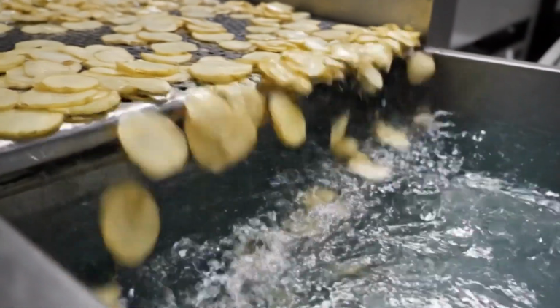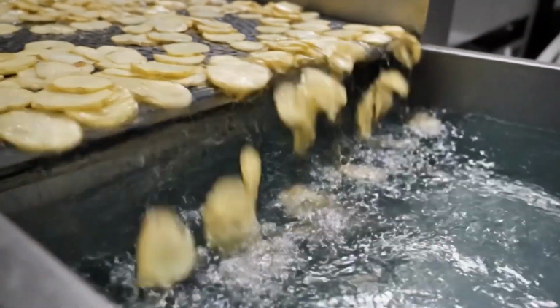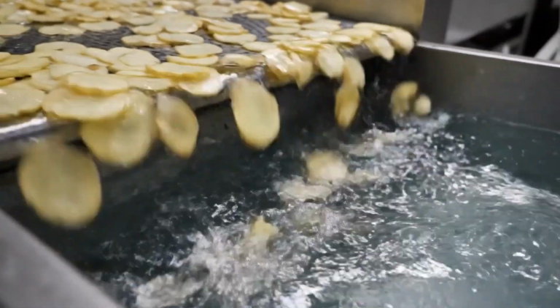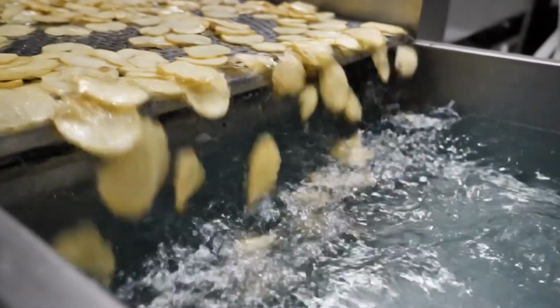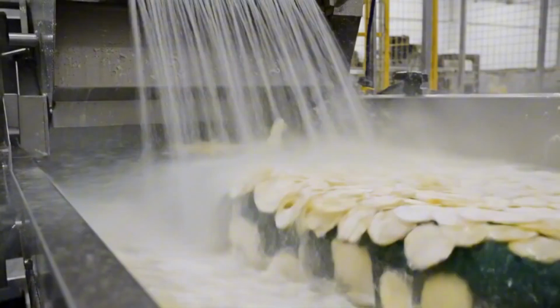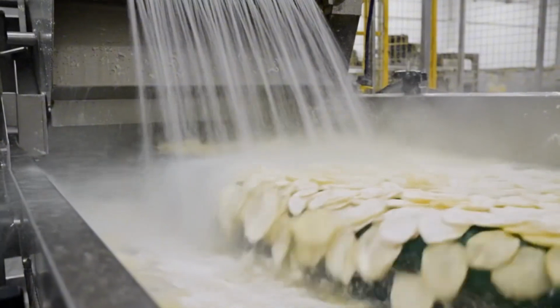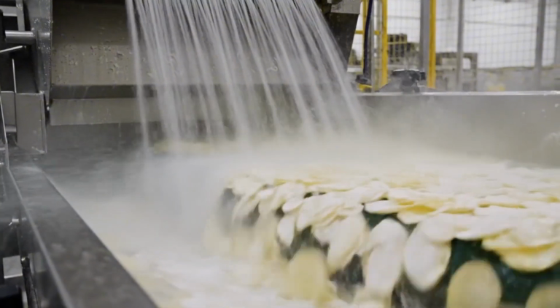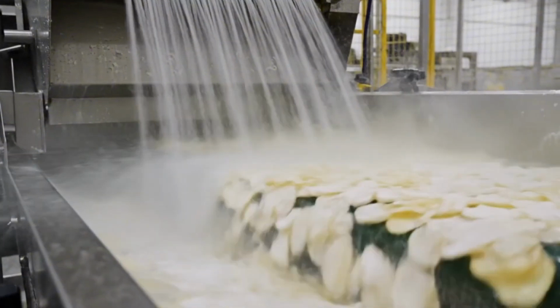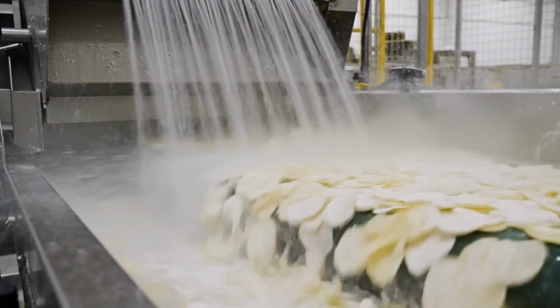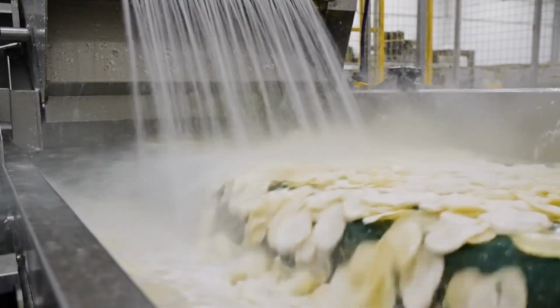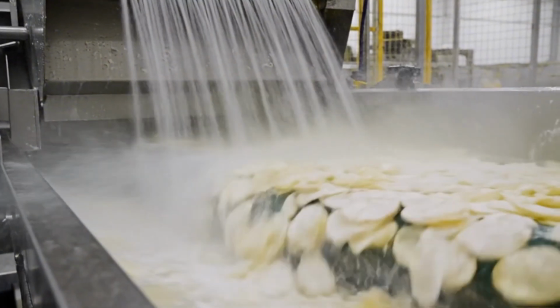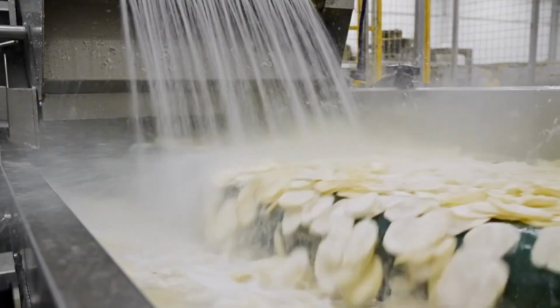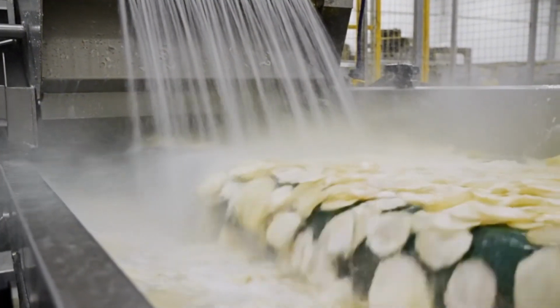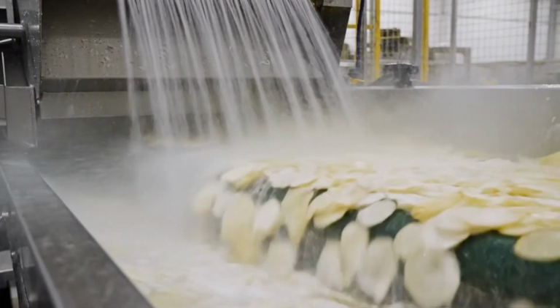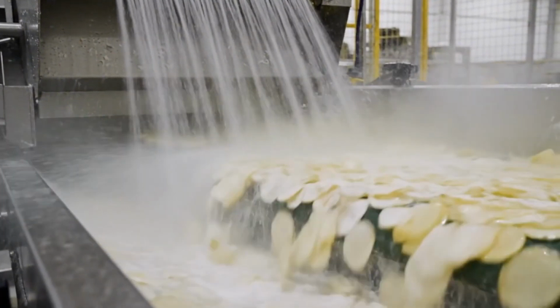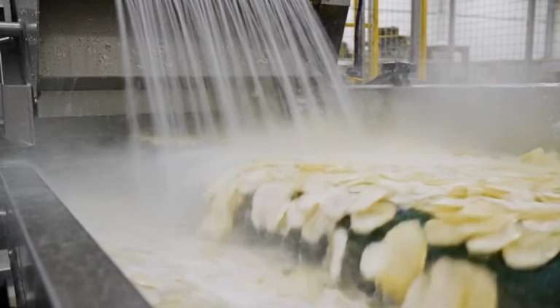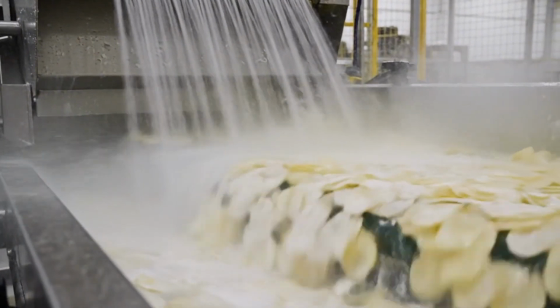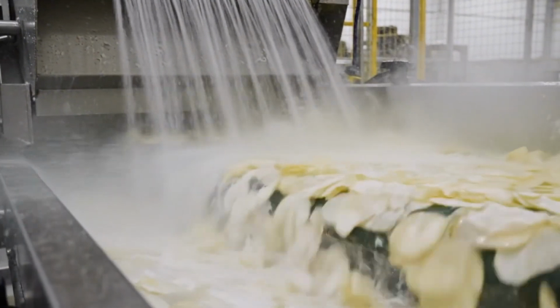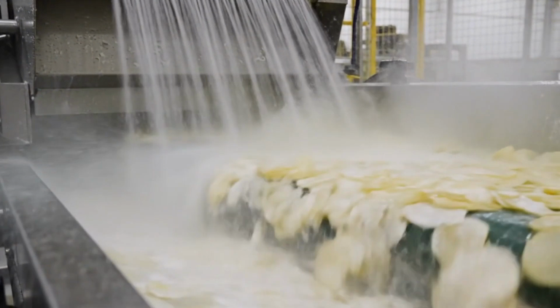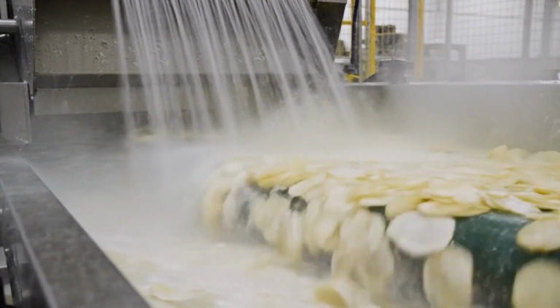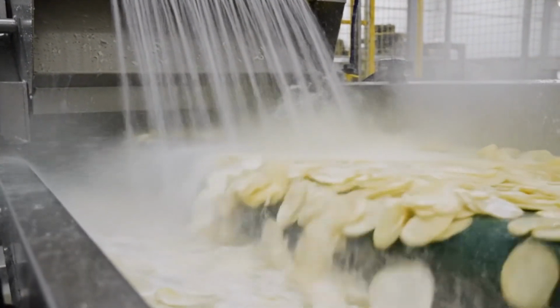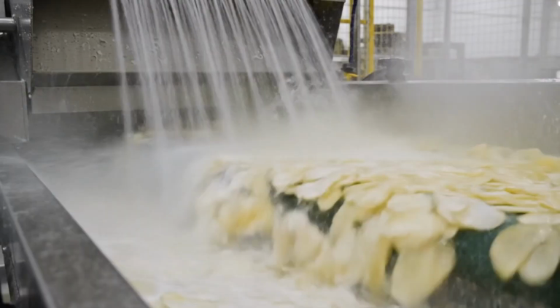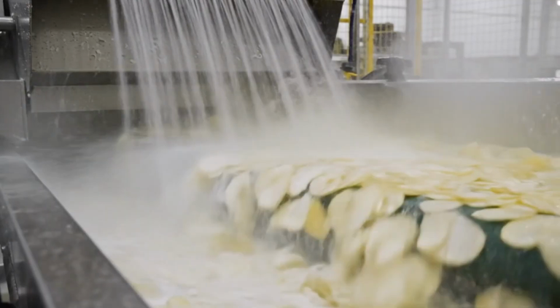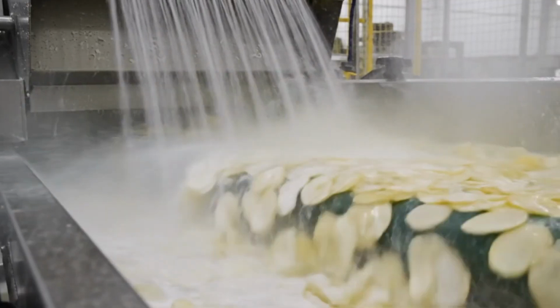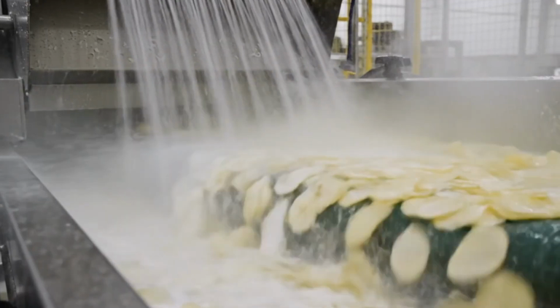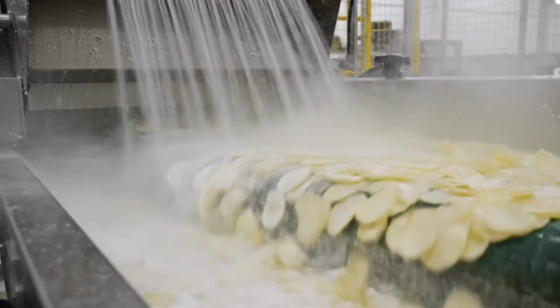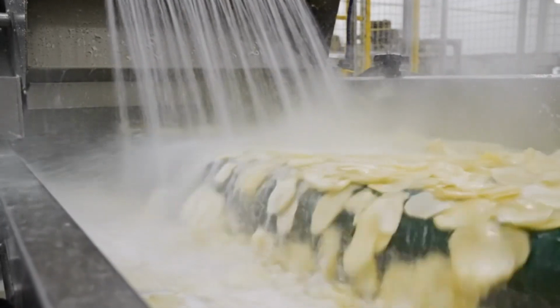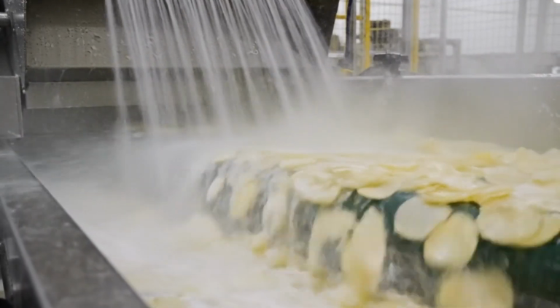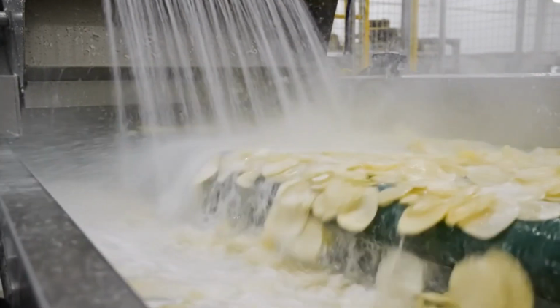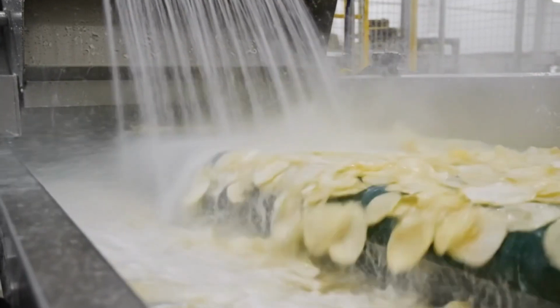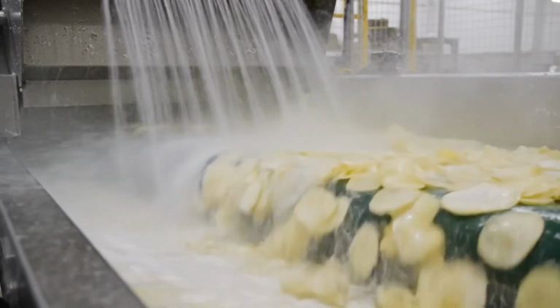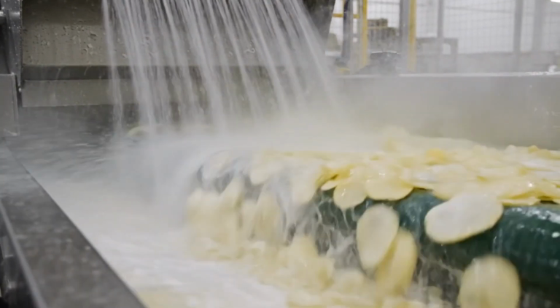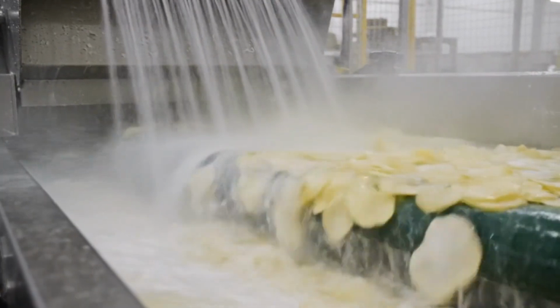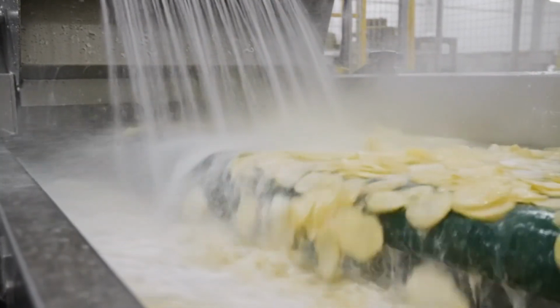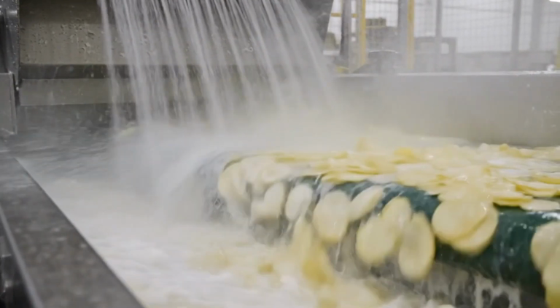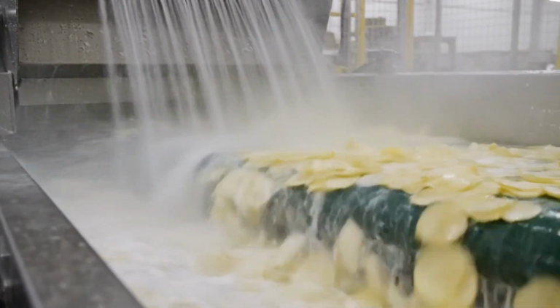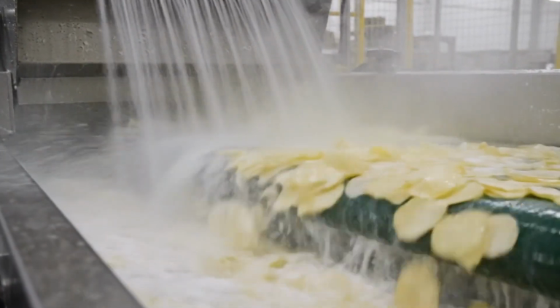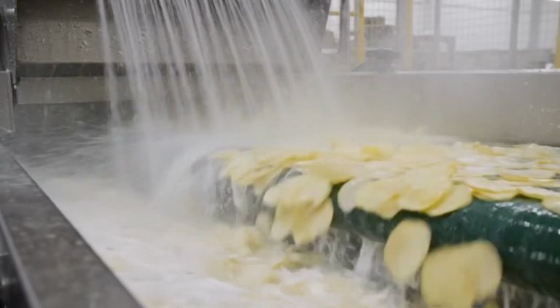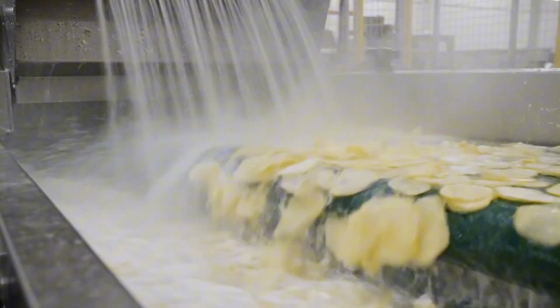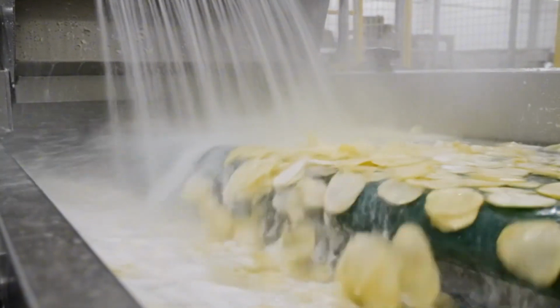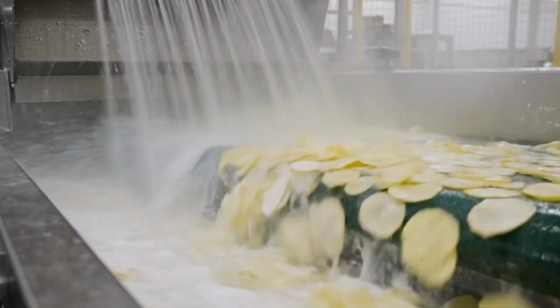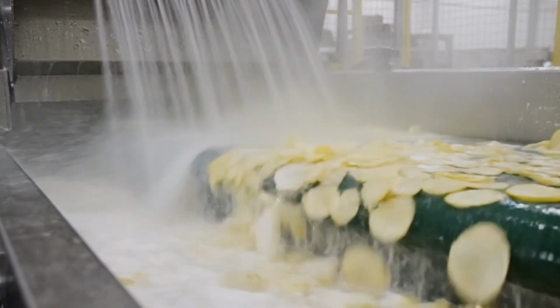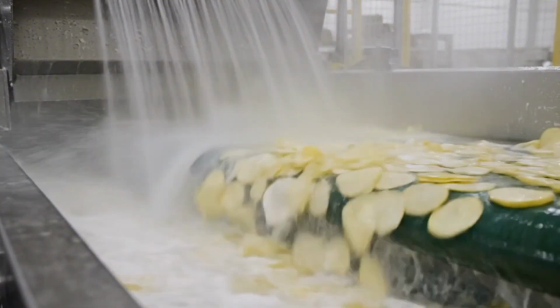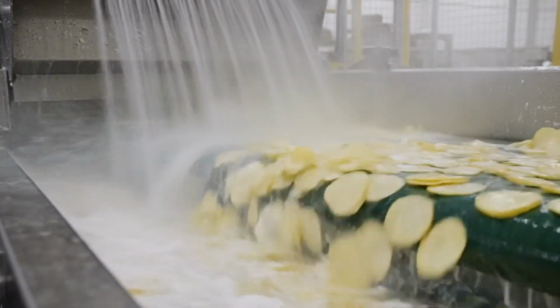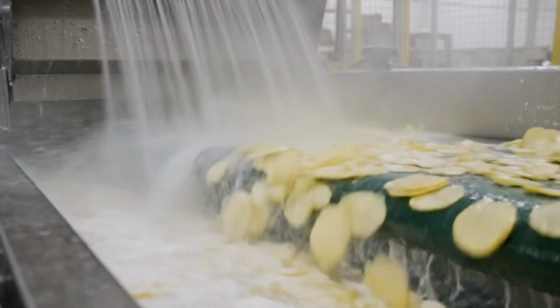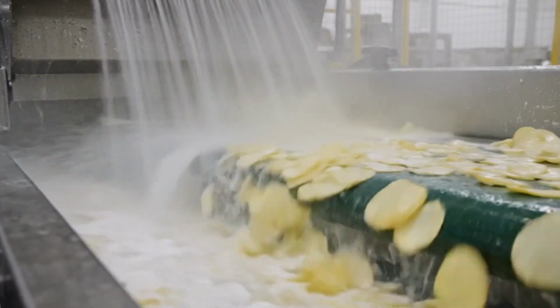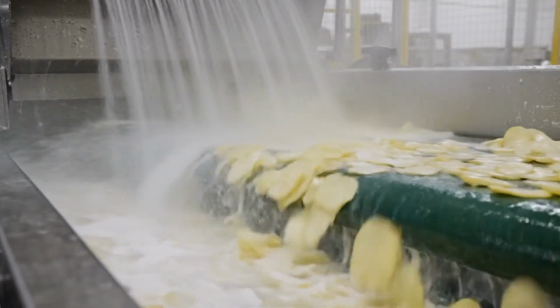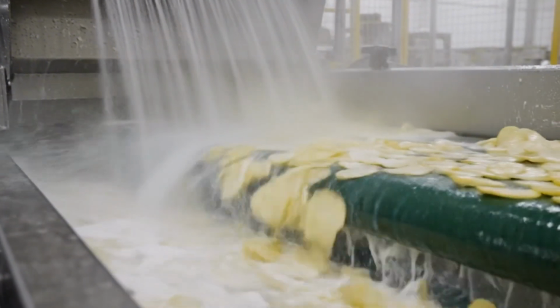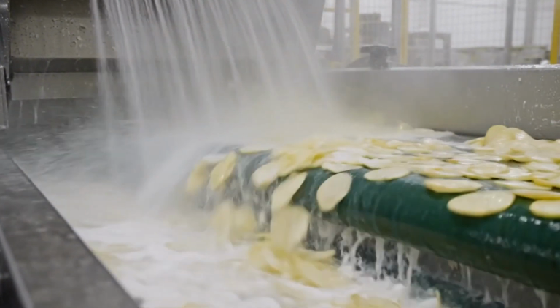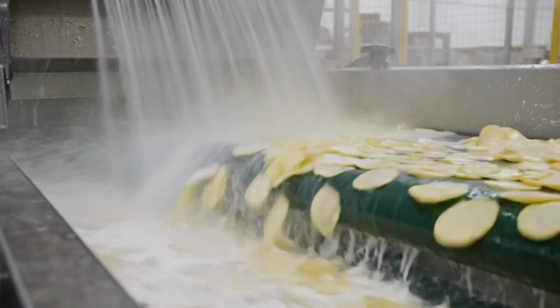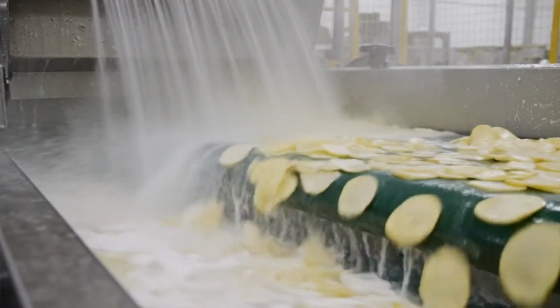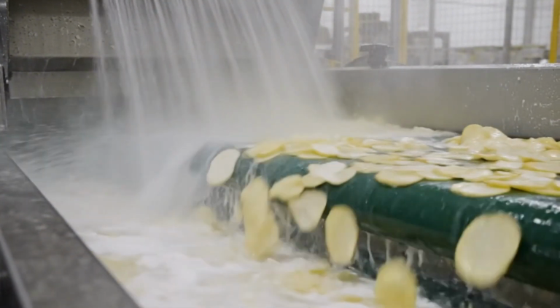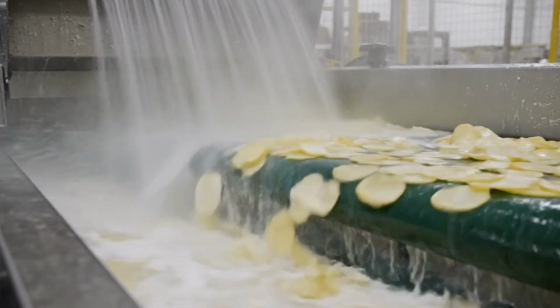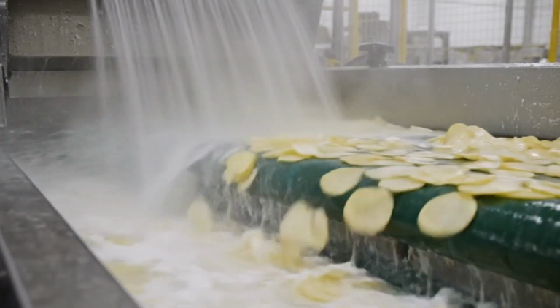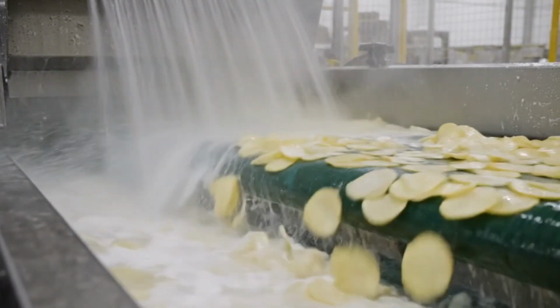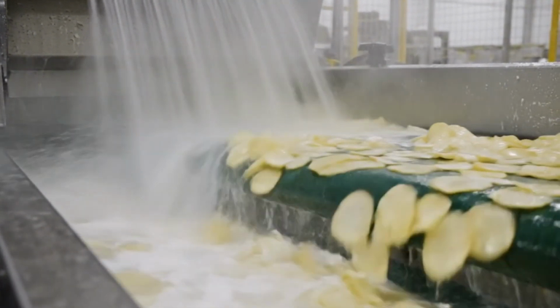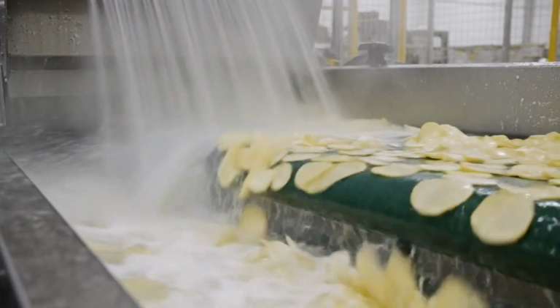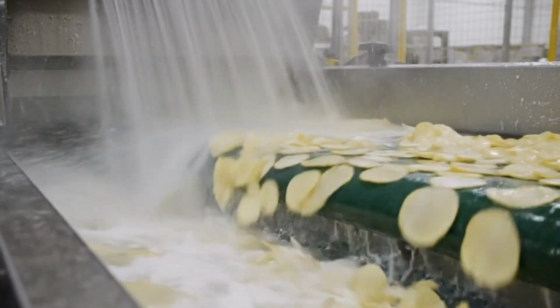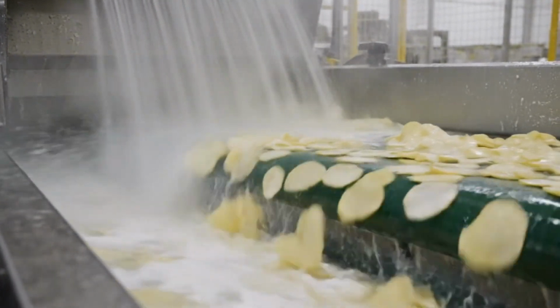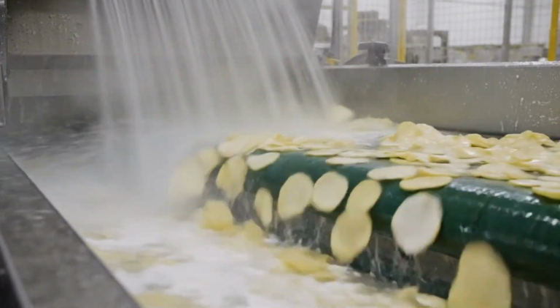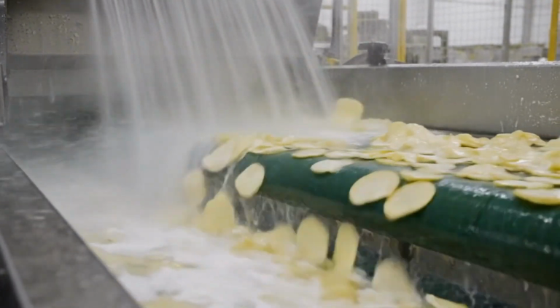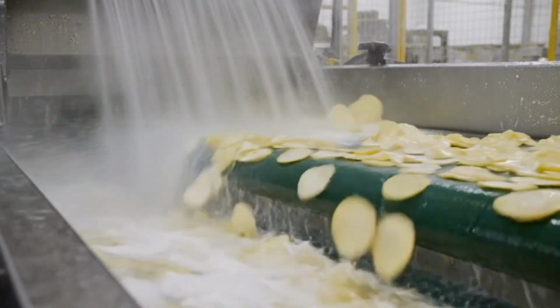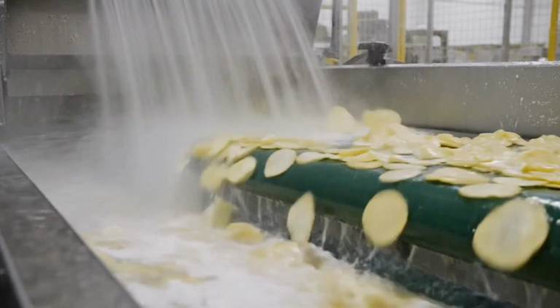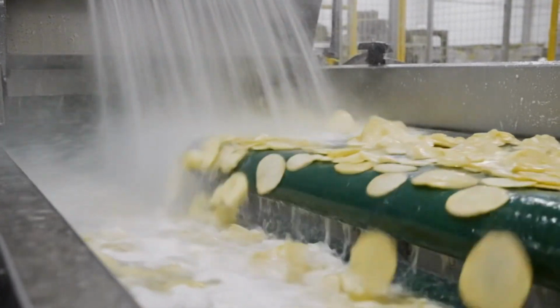The surface starch is washed off. If this didn't happen, the chips would burn and turn brown in the fryer instead of gold.